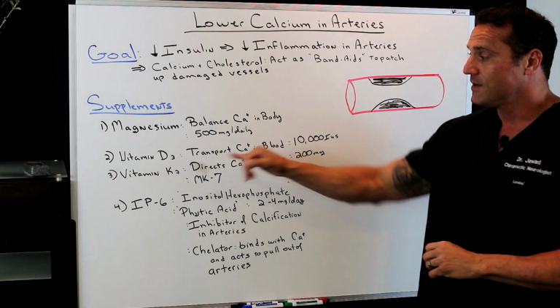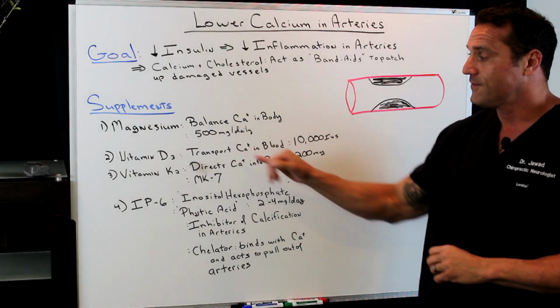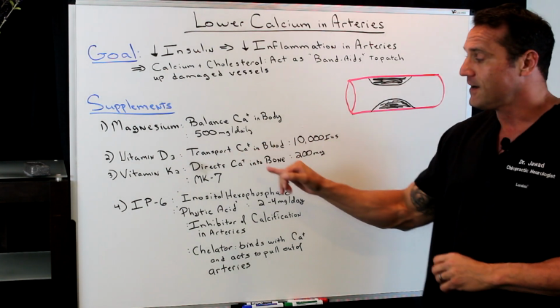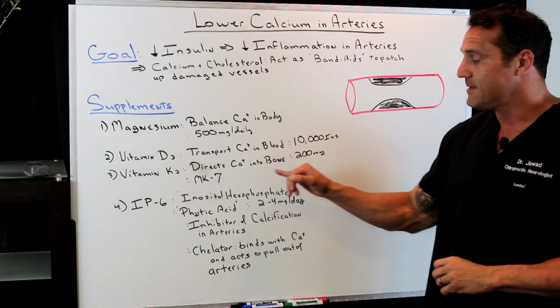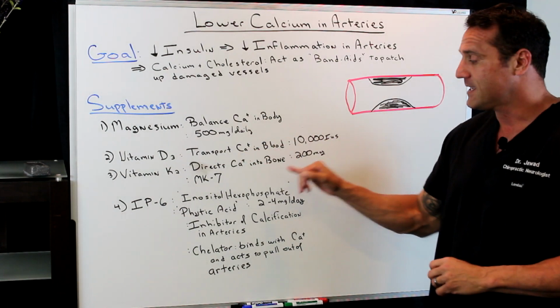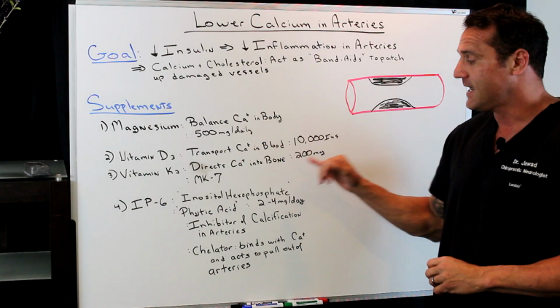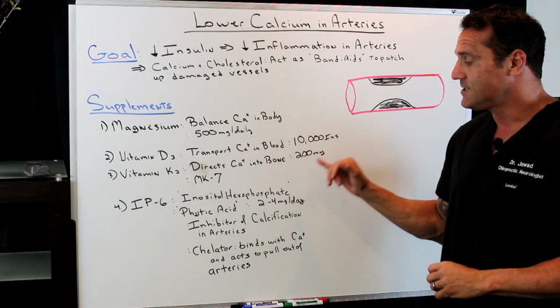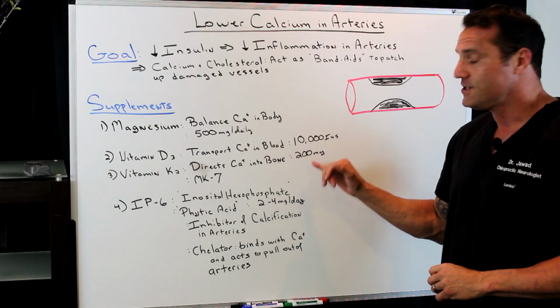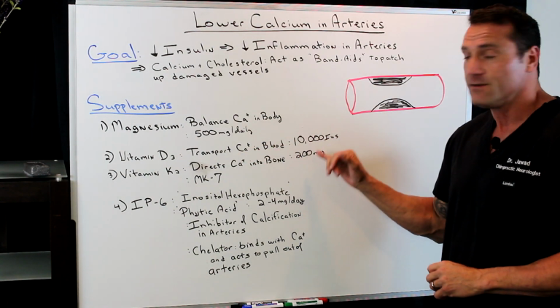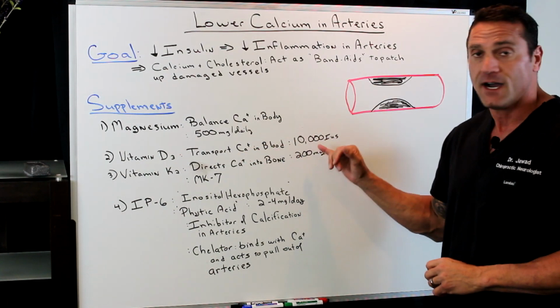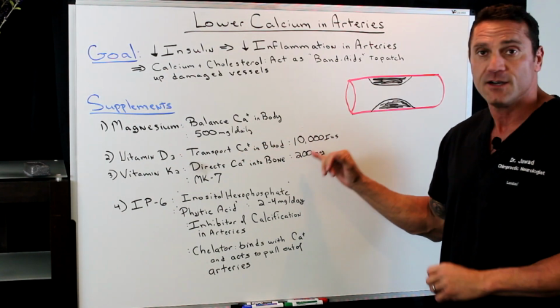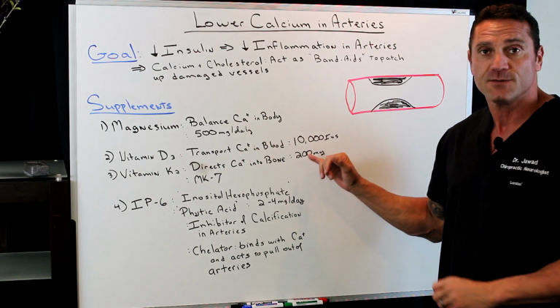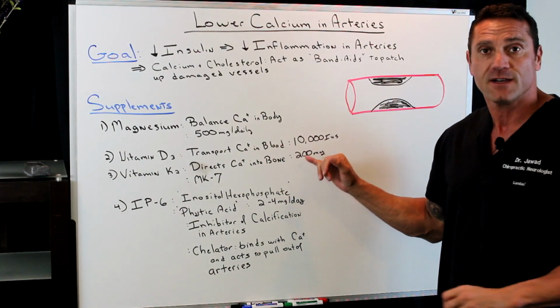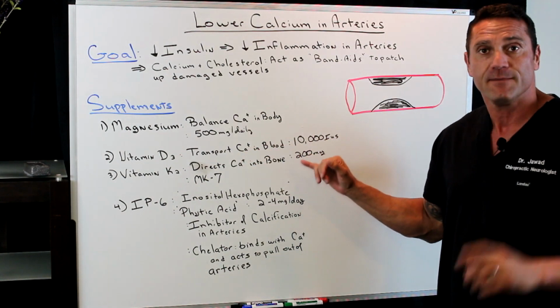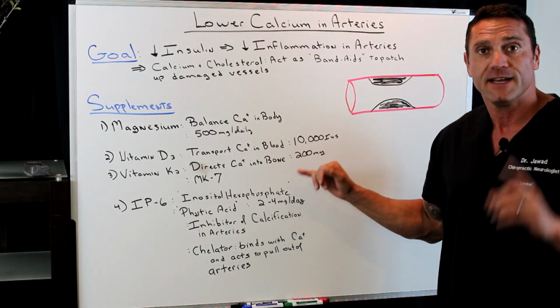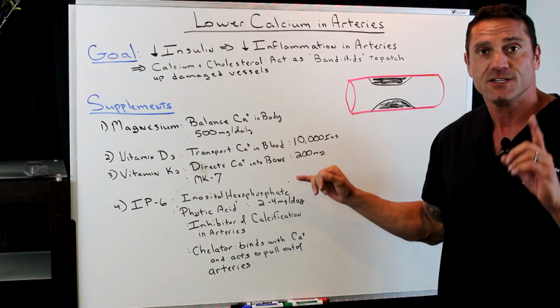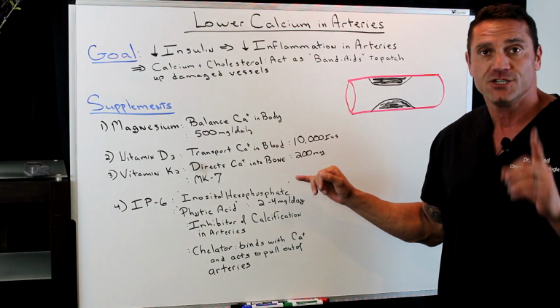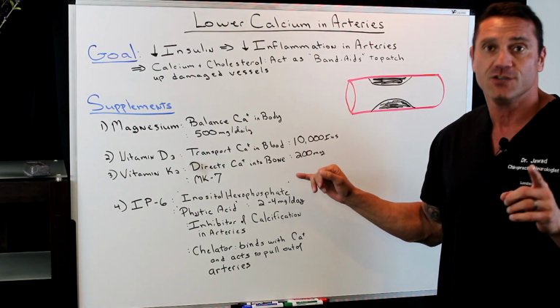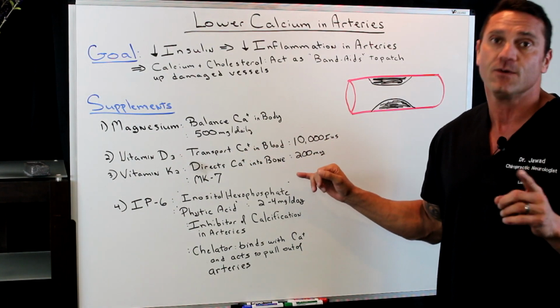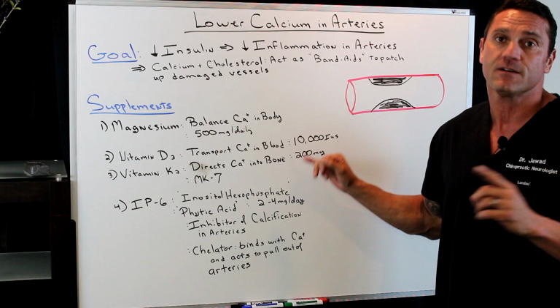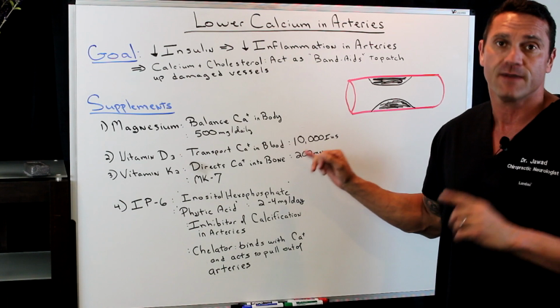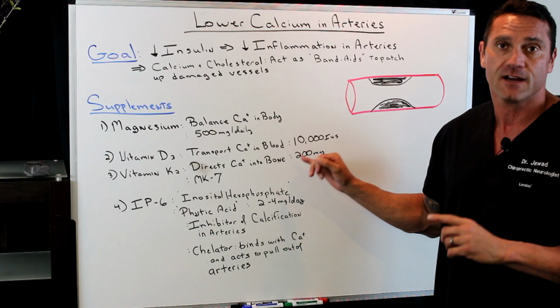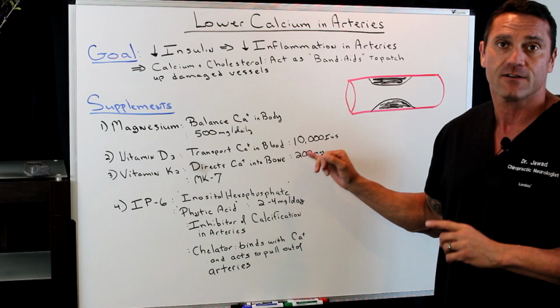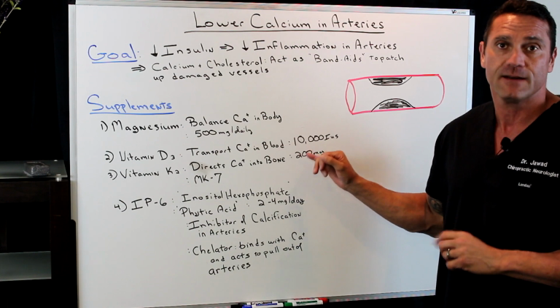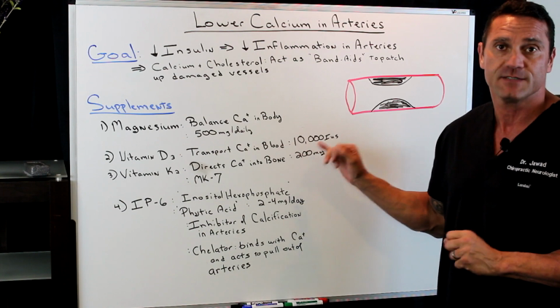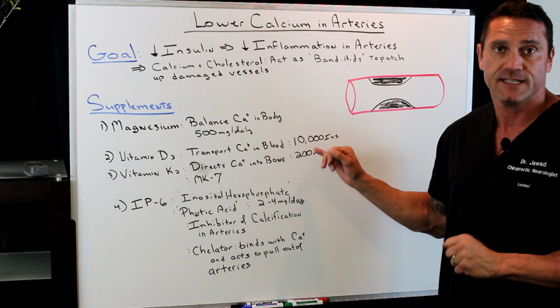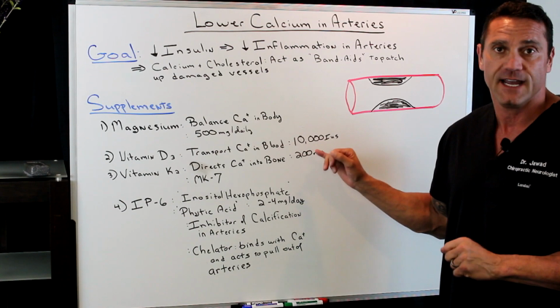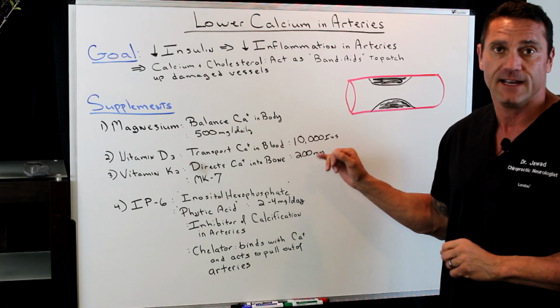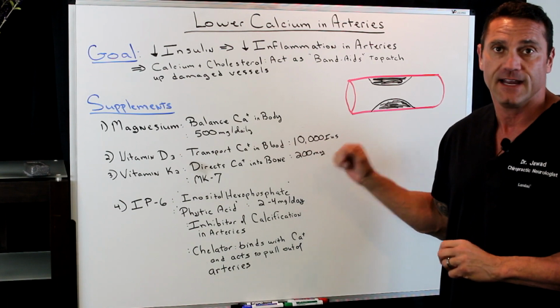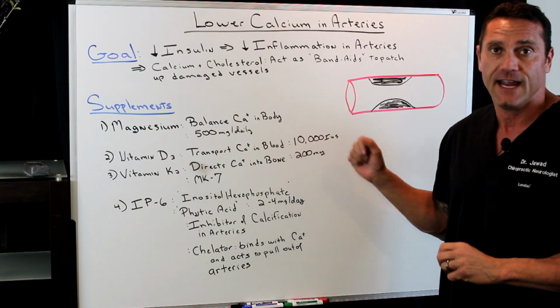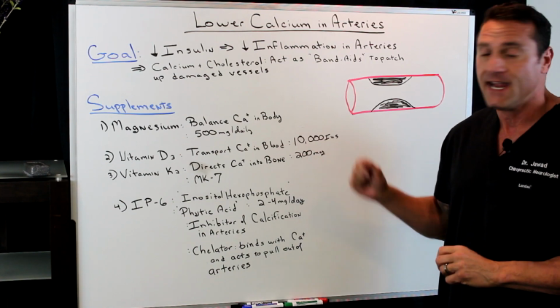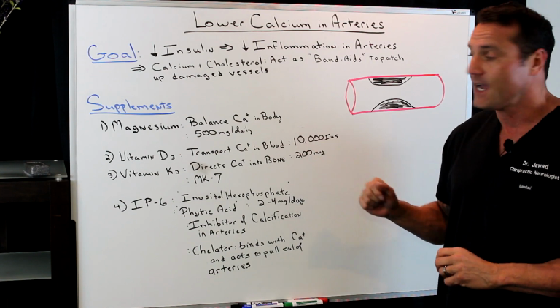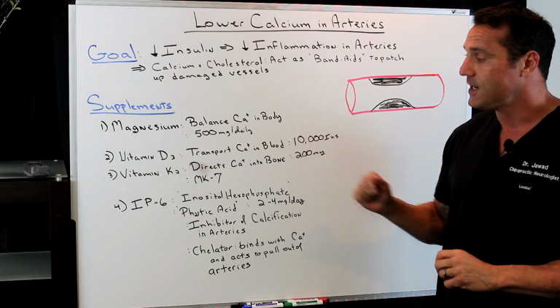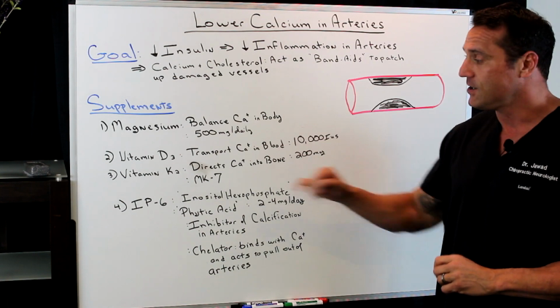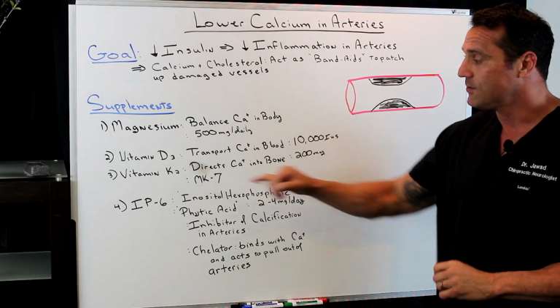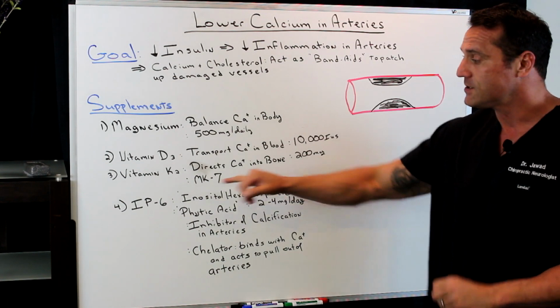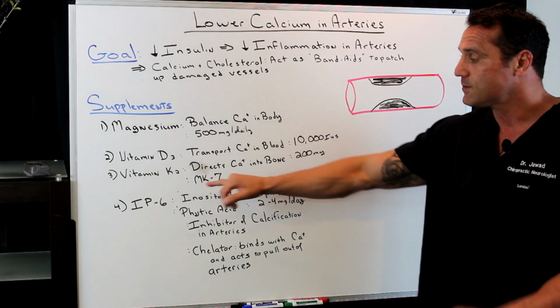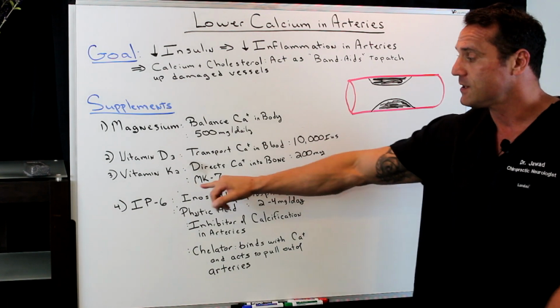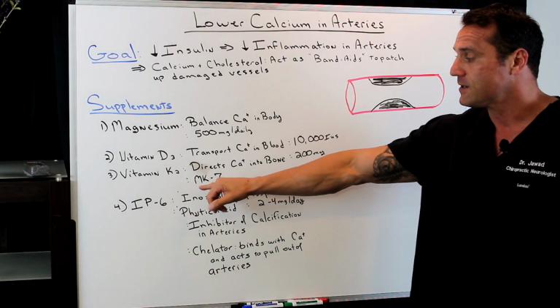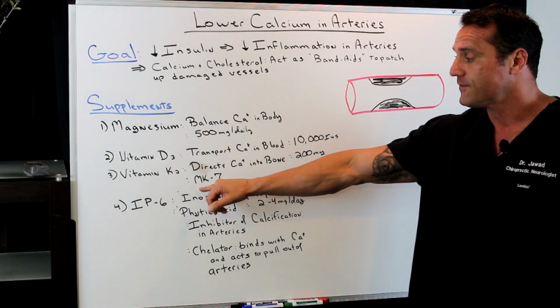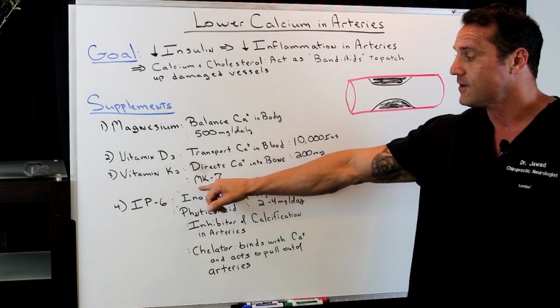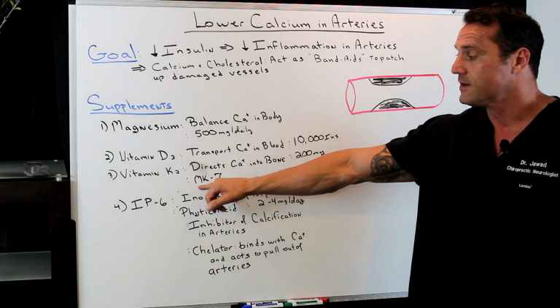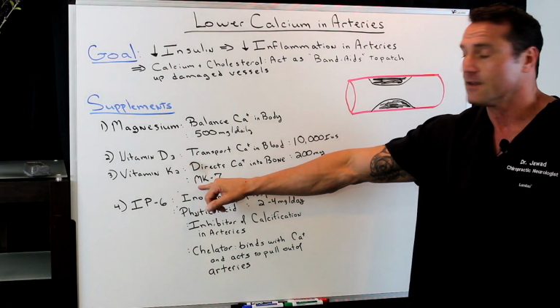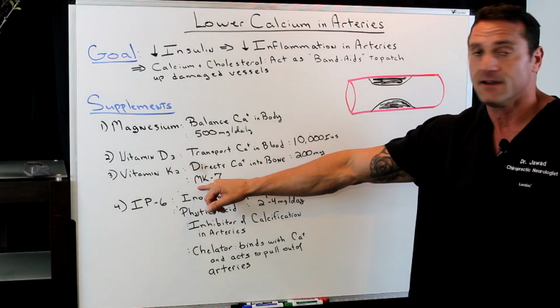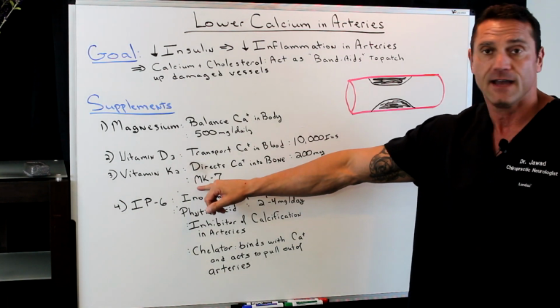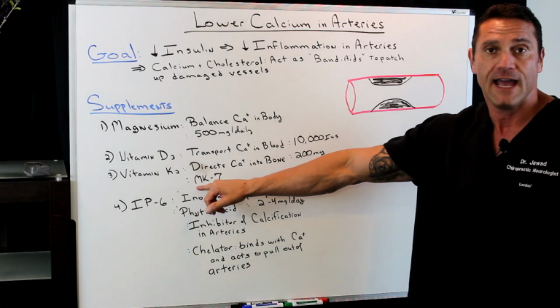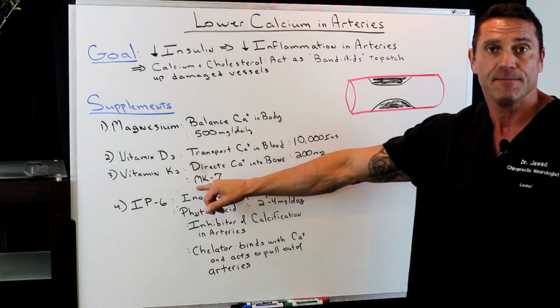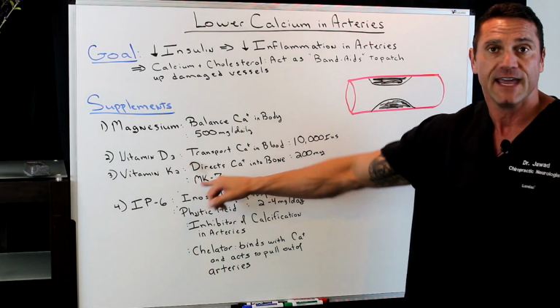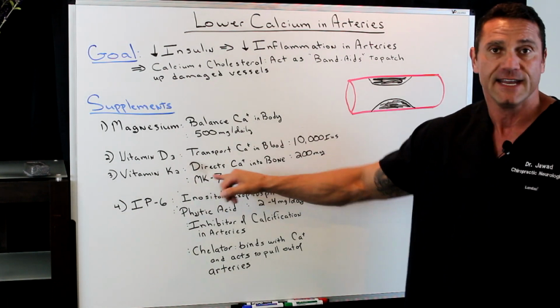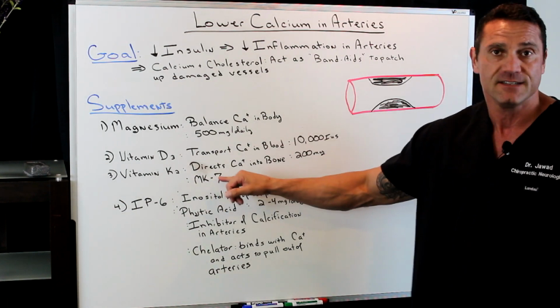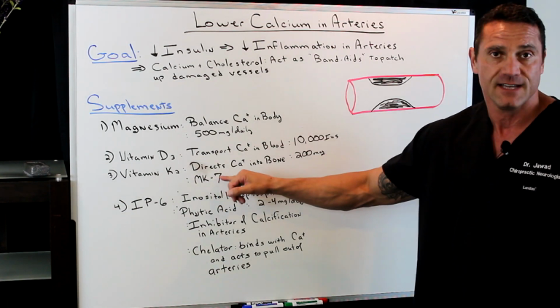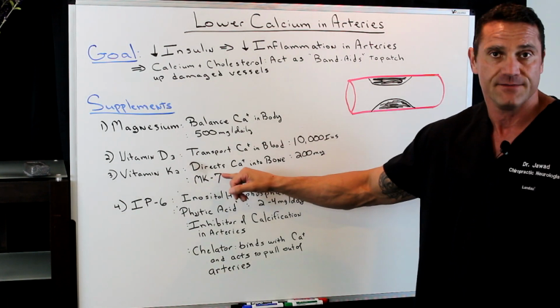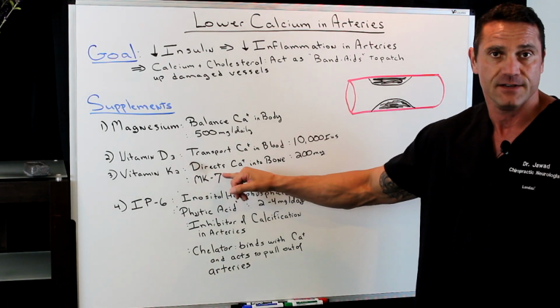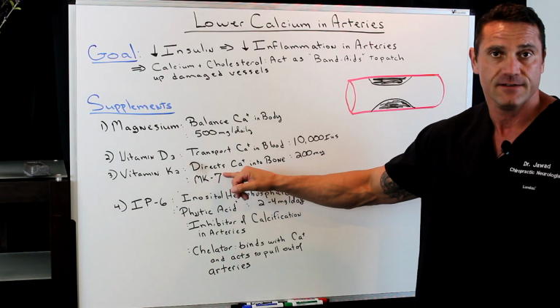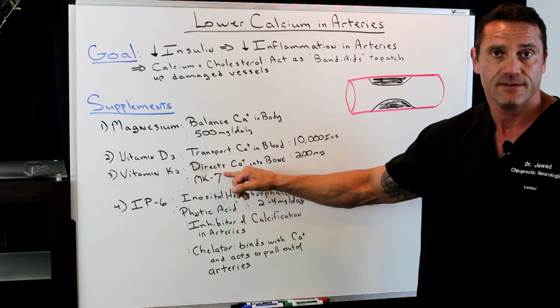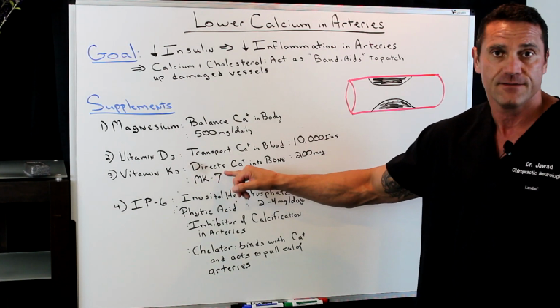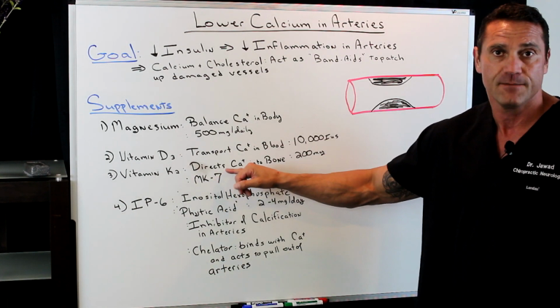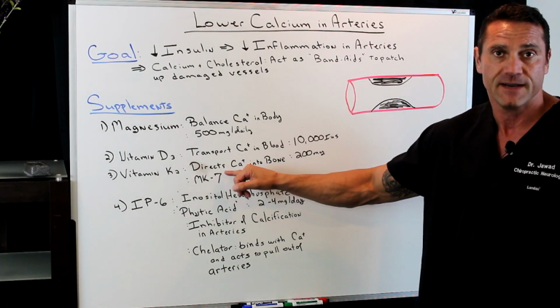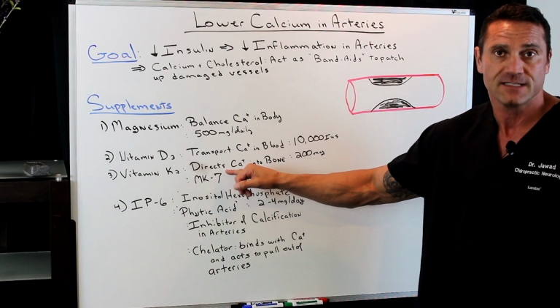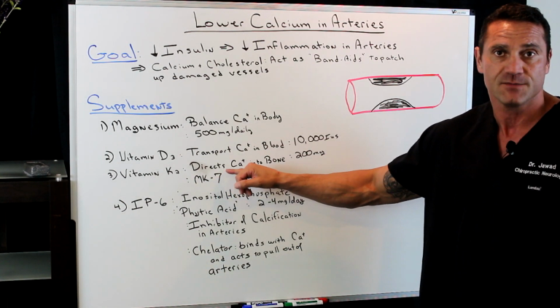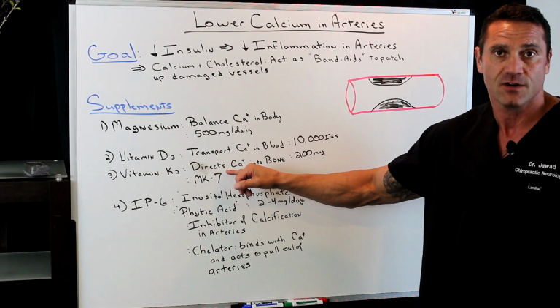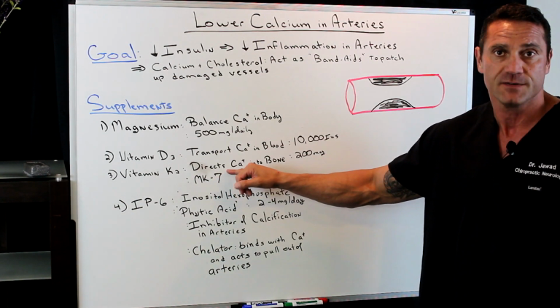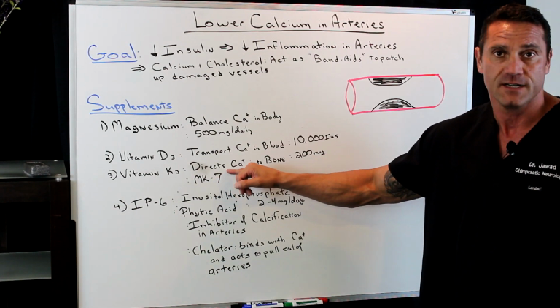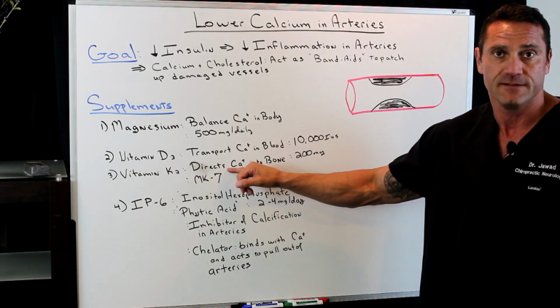With vitamin K2, I always recommend 200 micrograms a day. You always want to look for the MK7 form for best absorption.